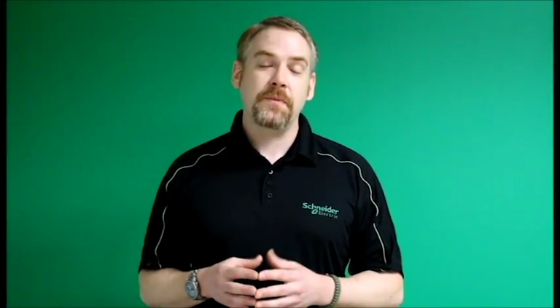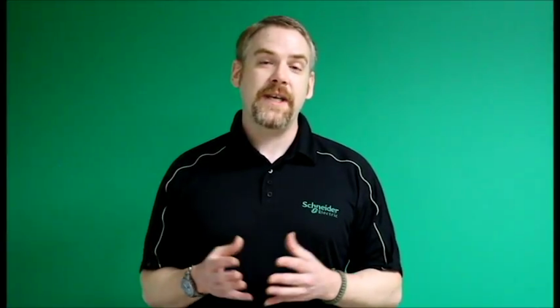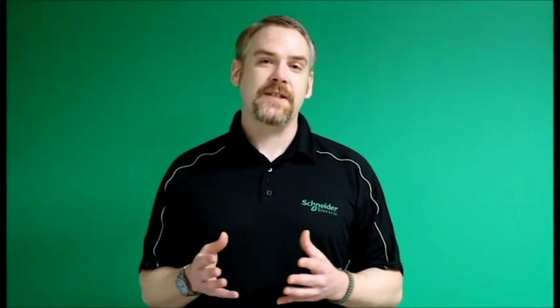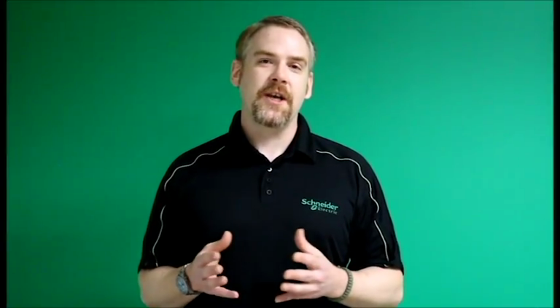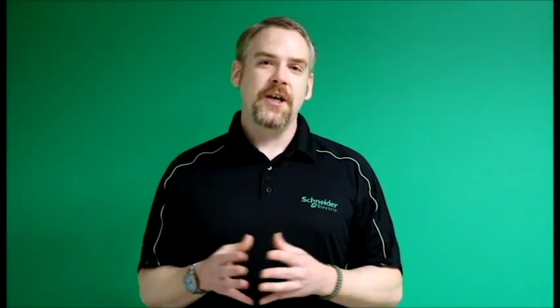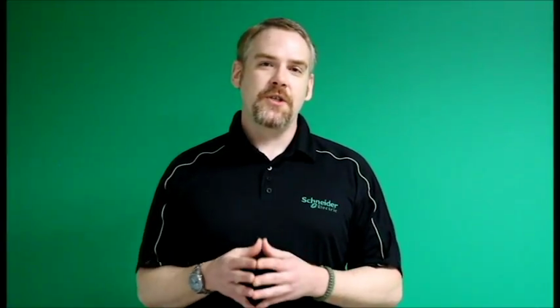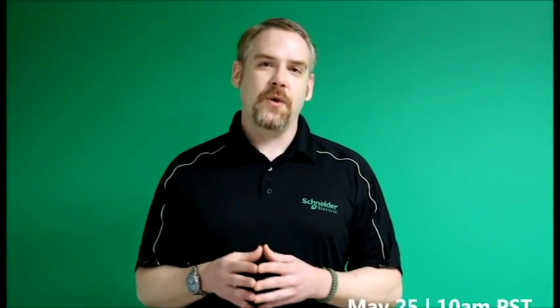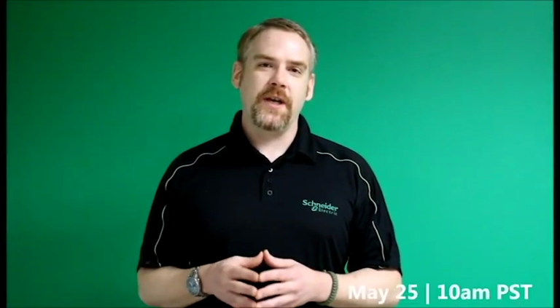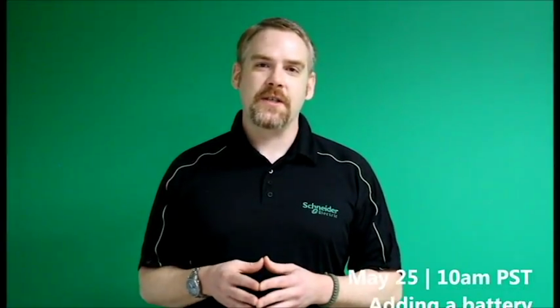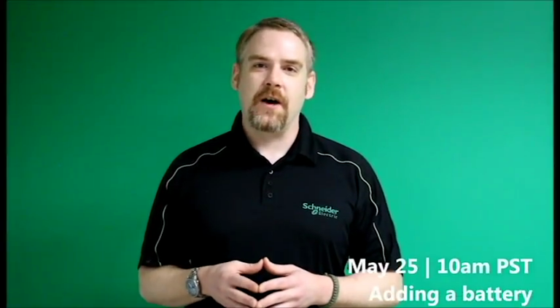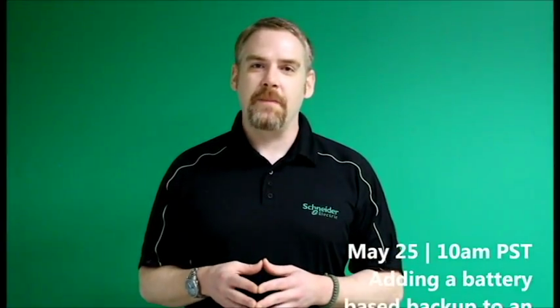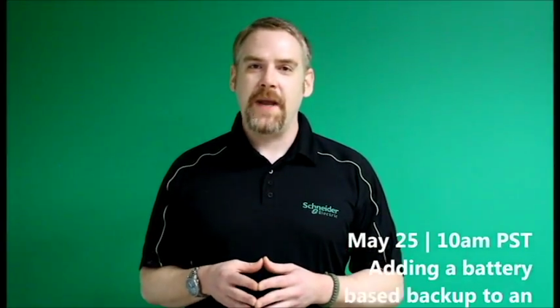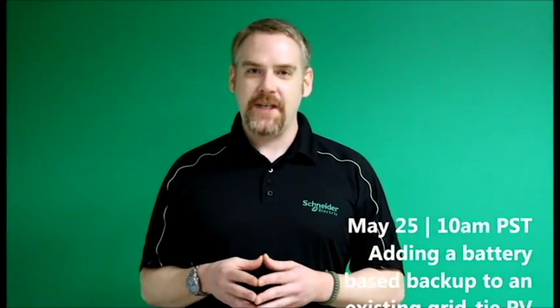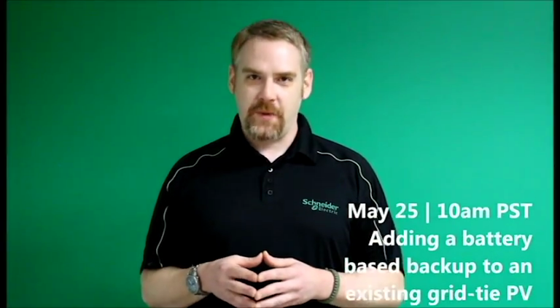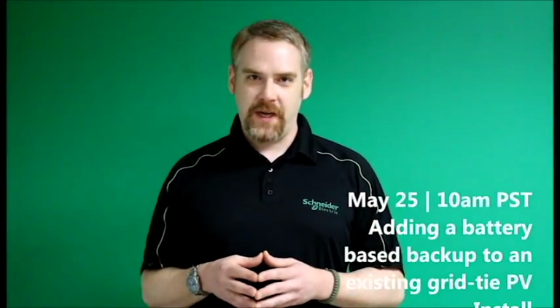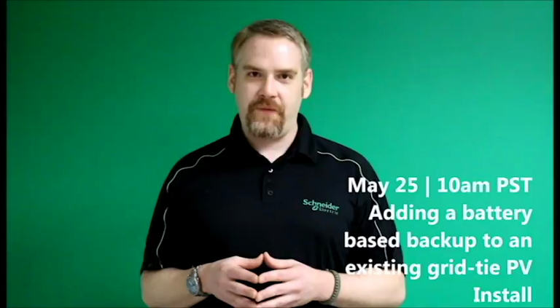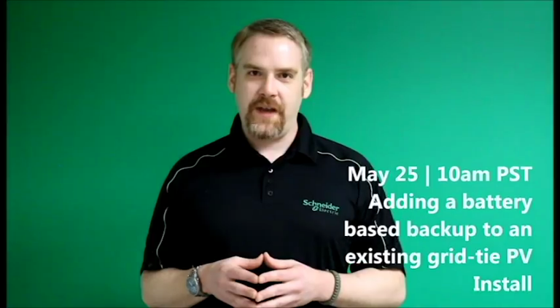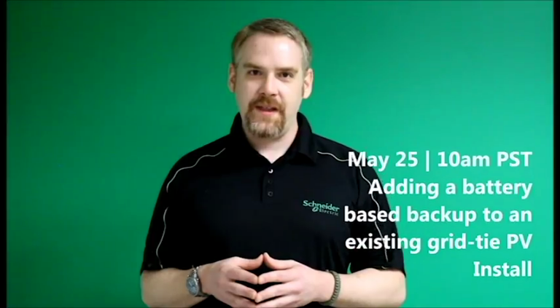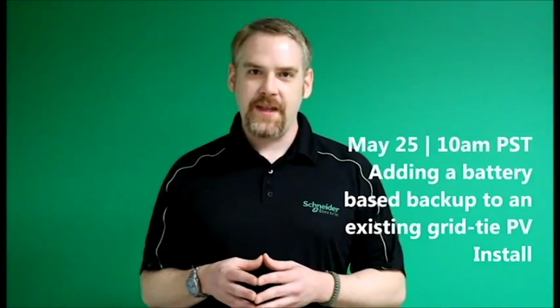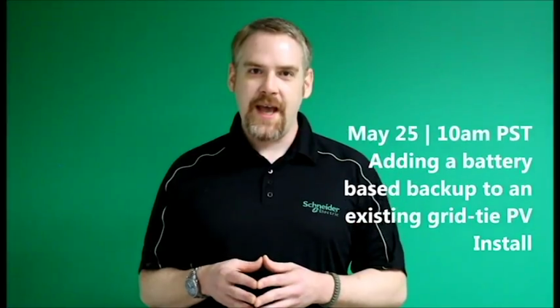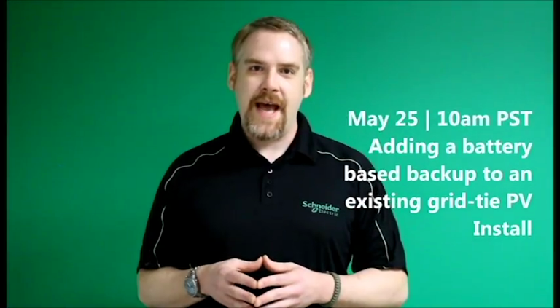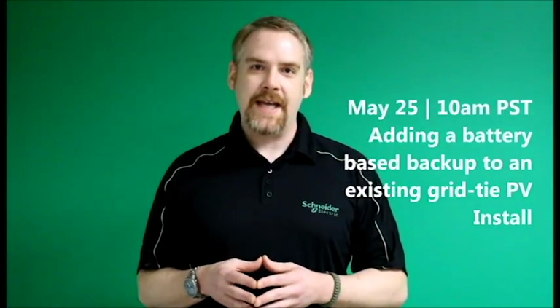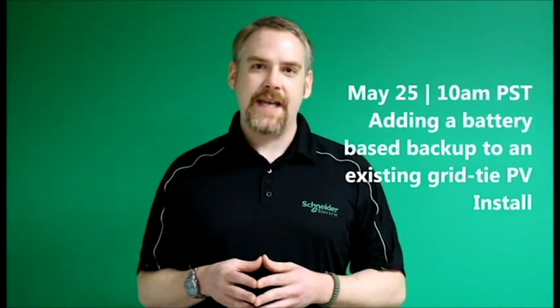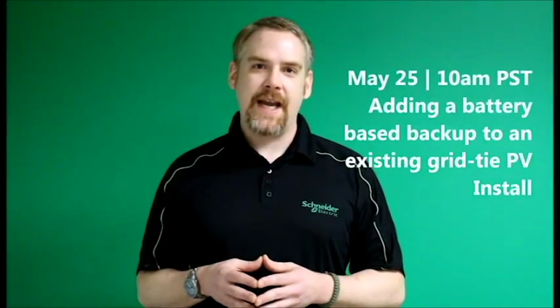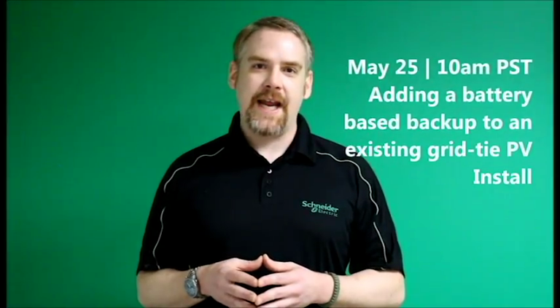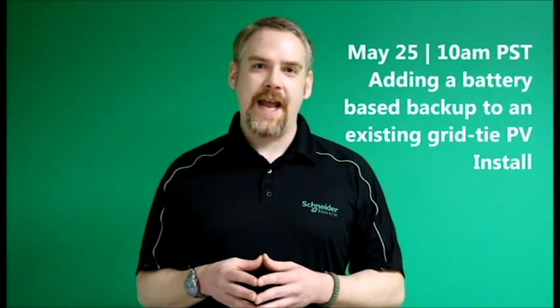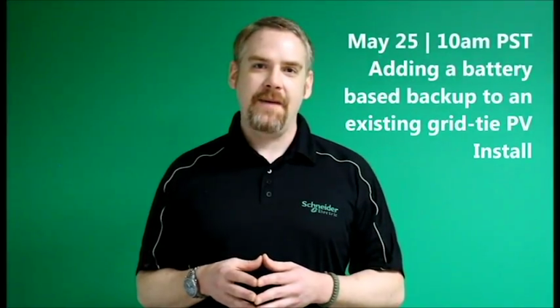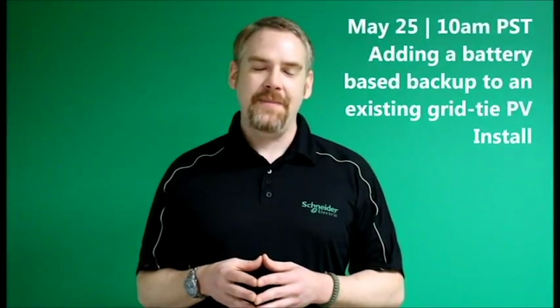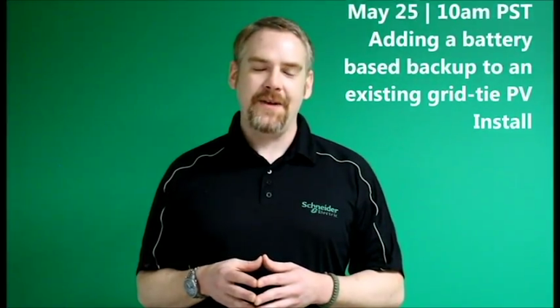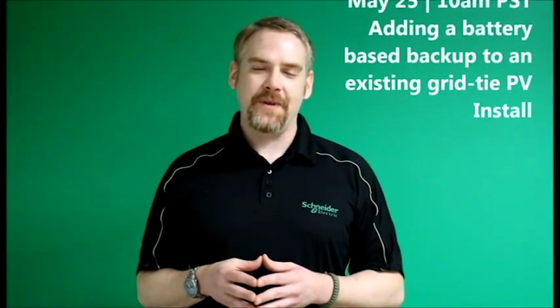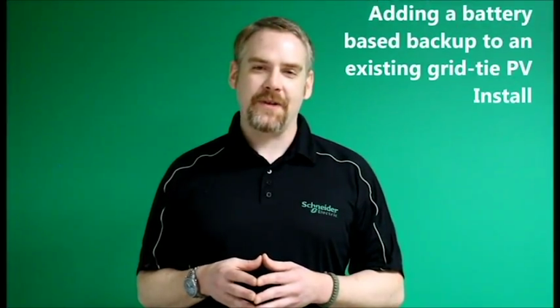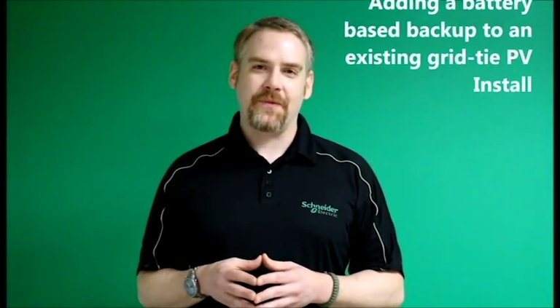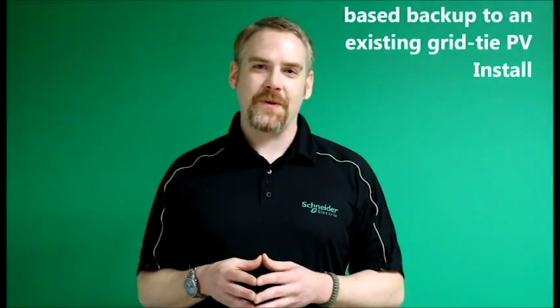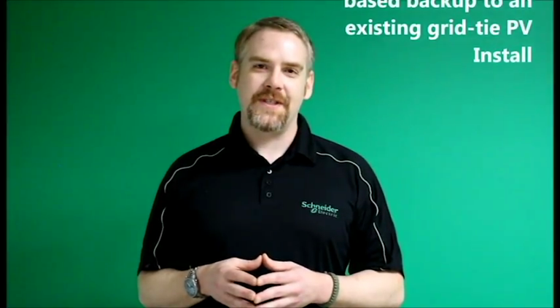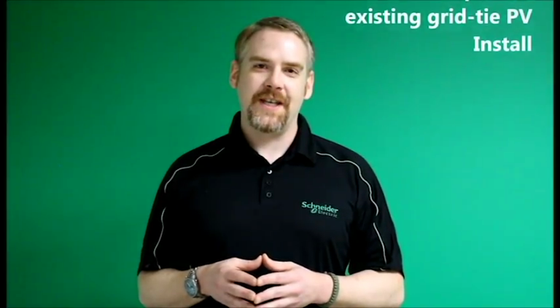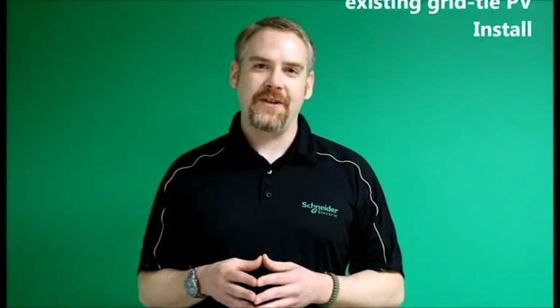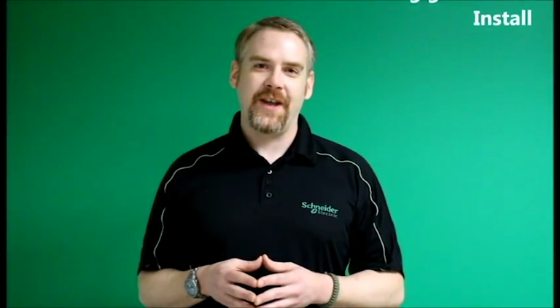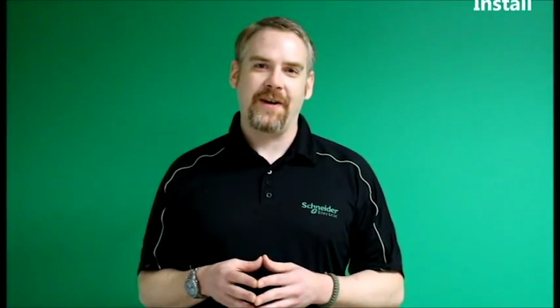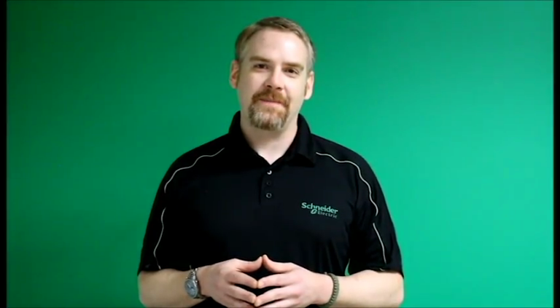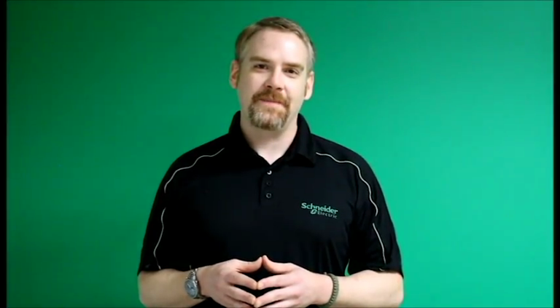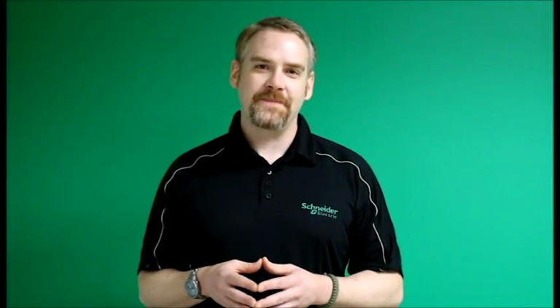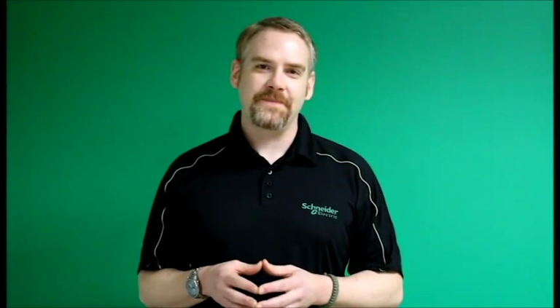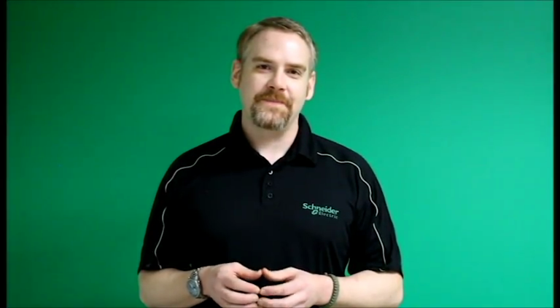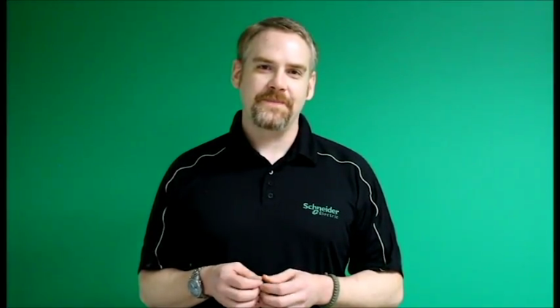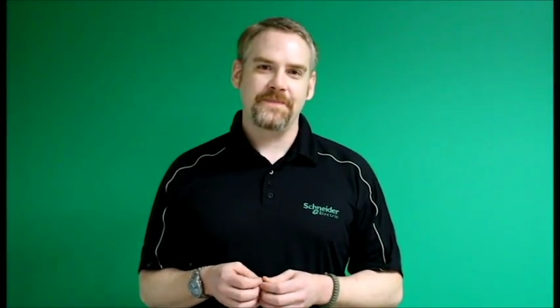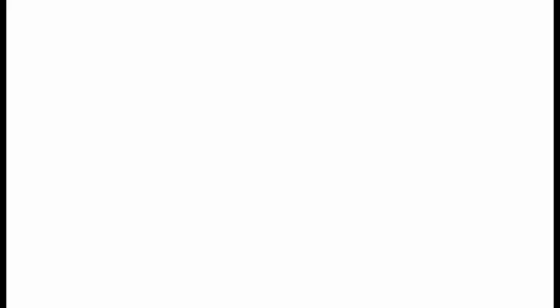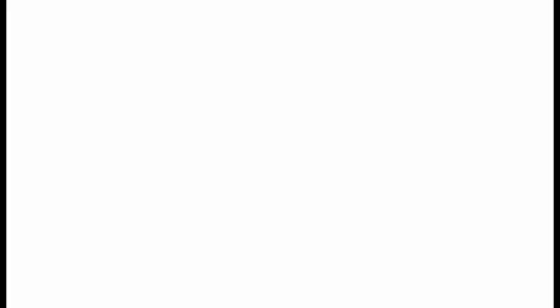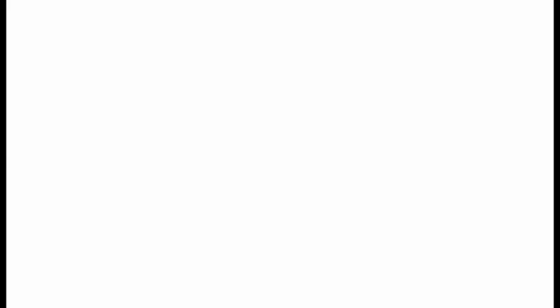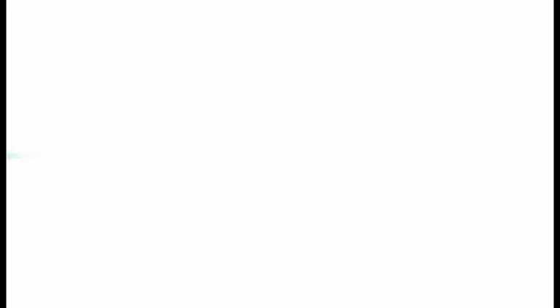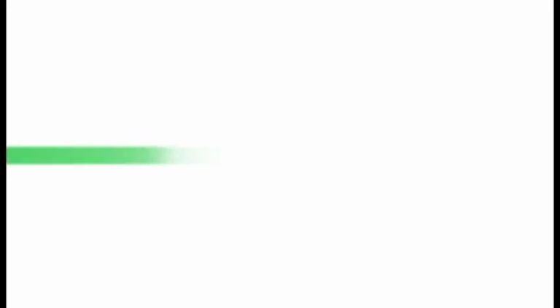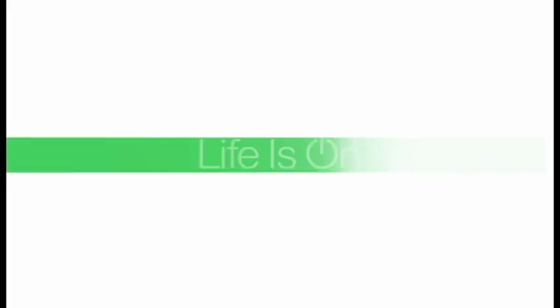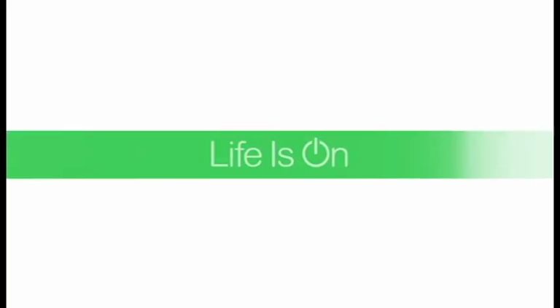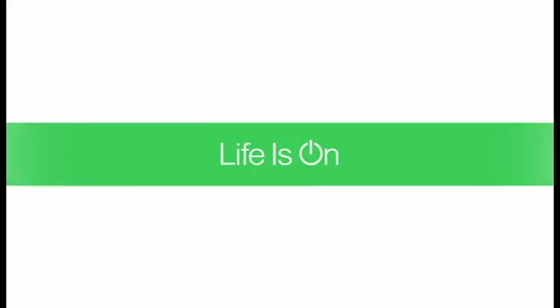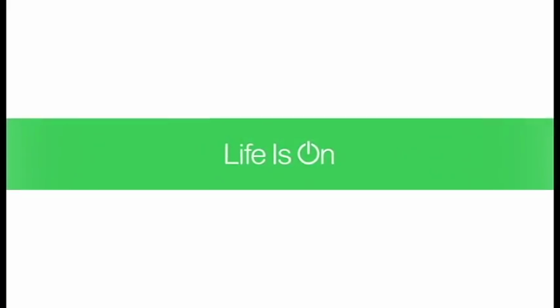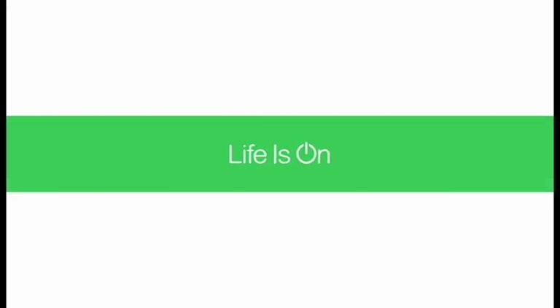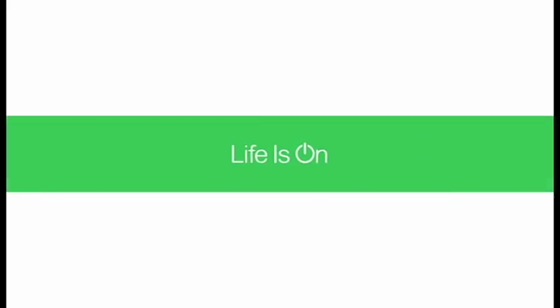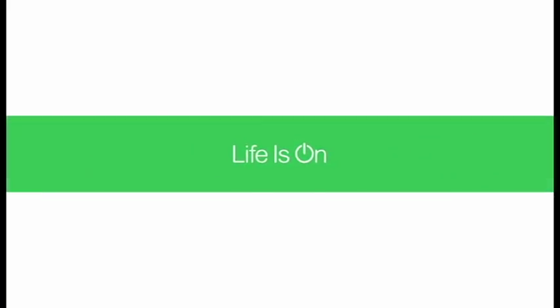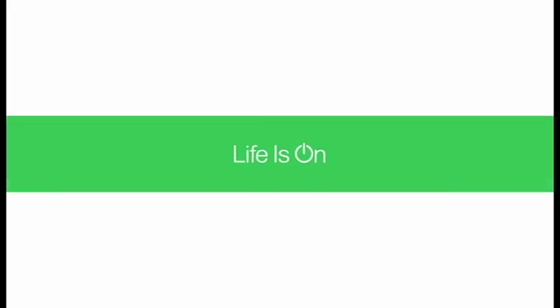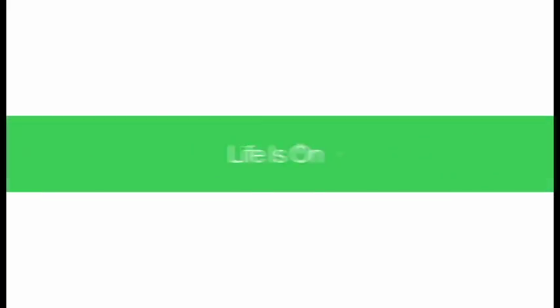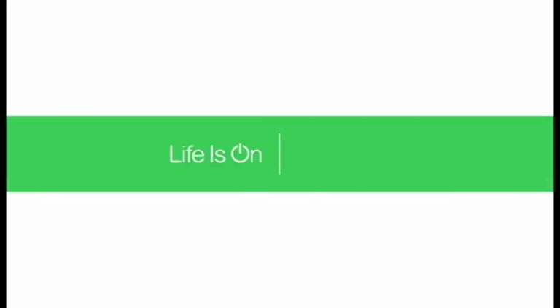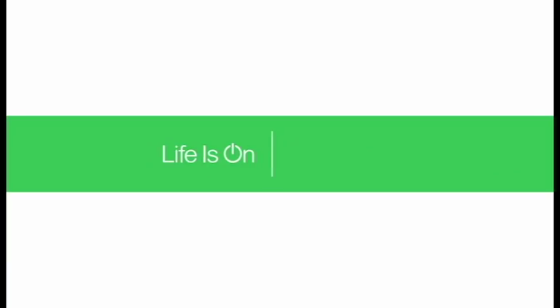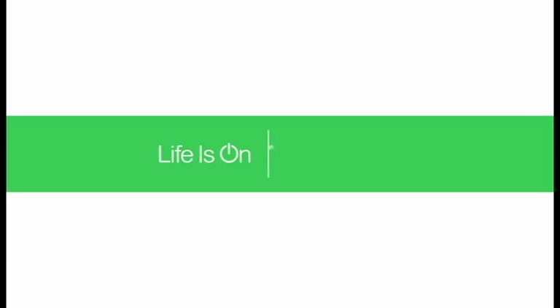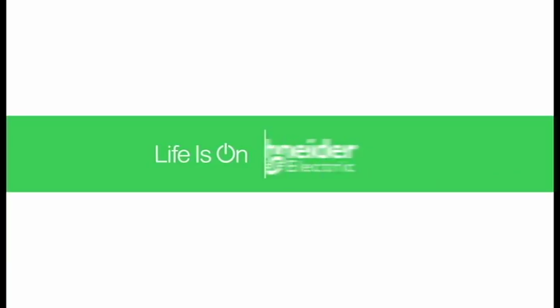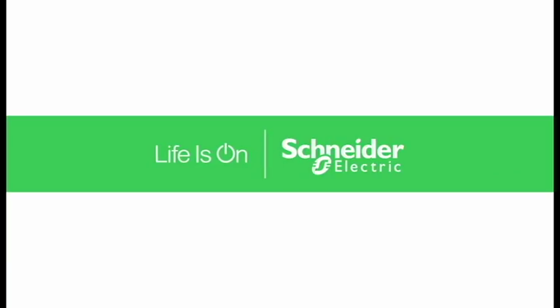So please join us on May 25th at 10 a.m. and we look forward to seeing you there. Thank you.